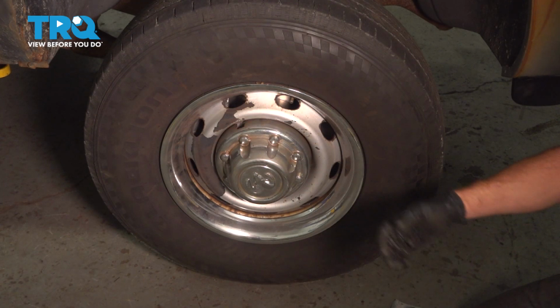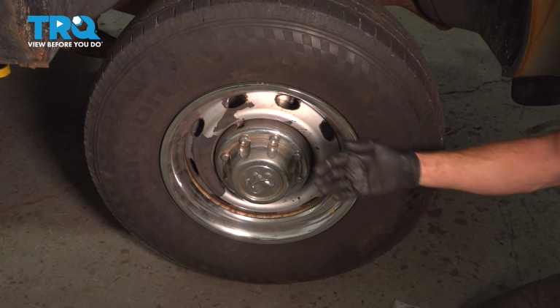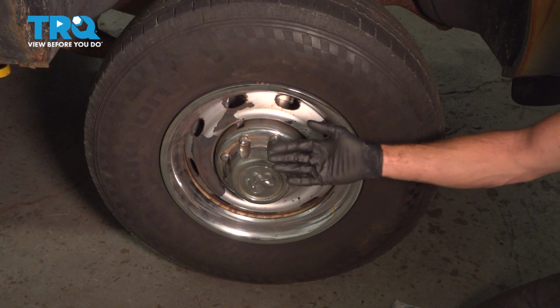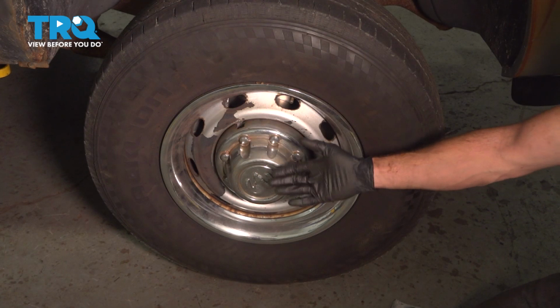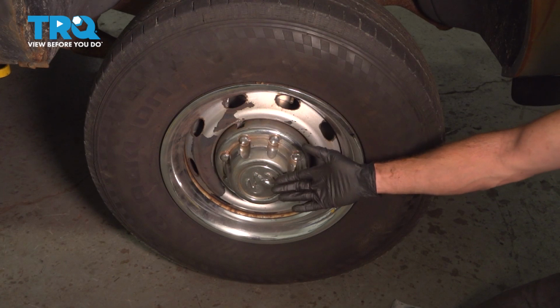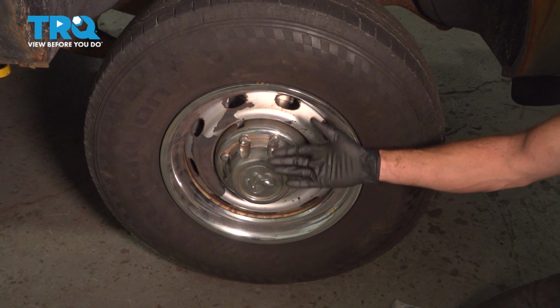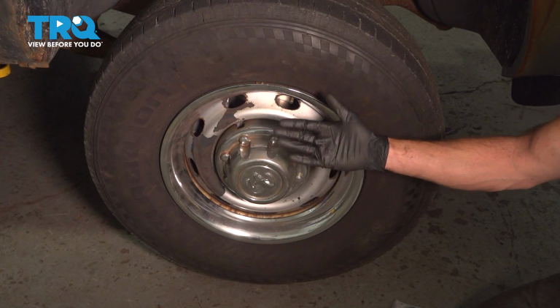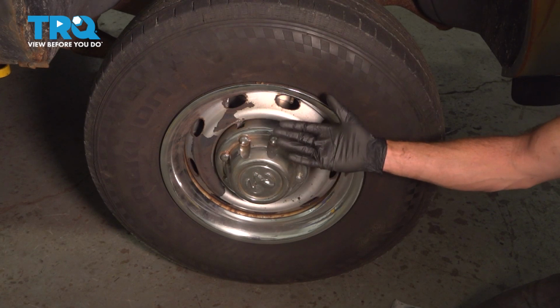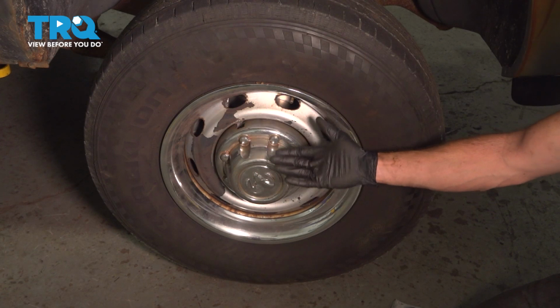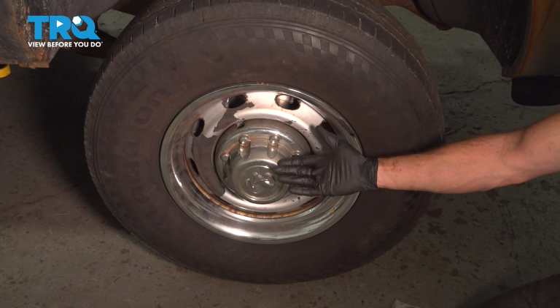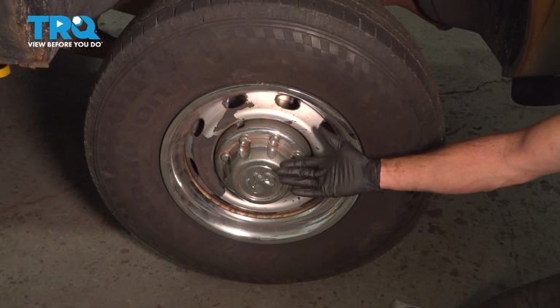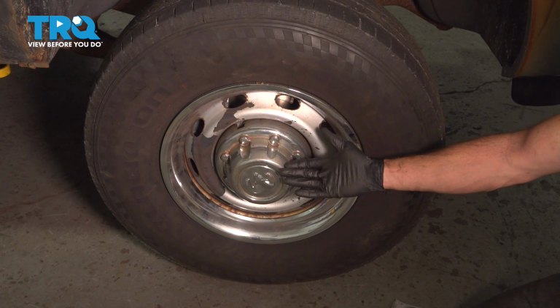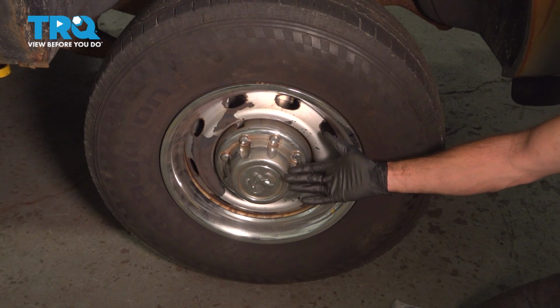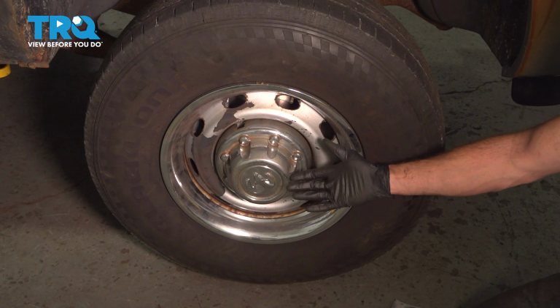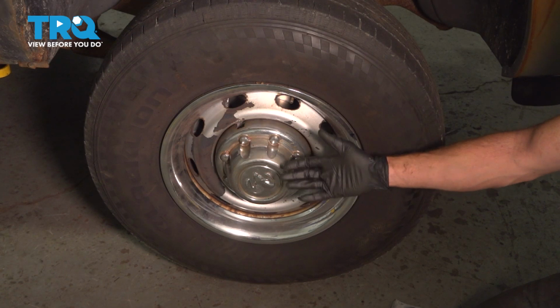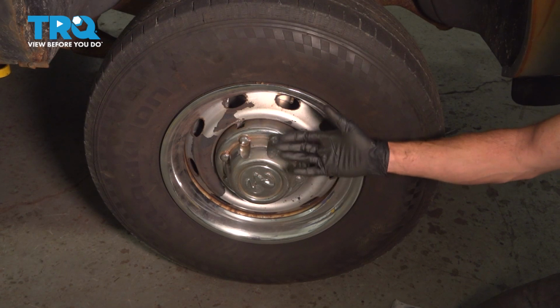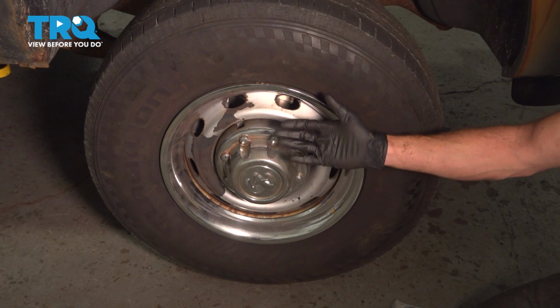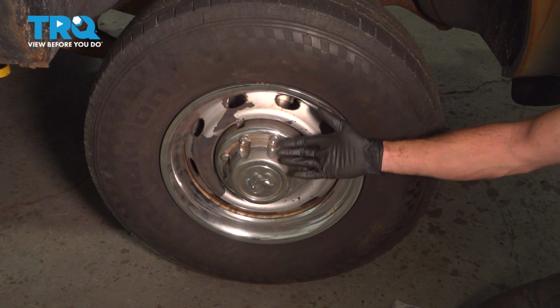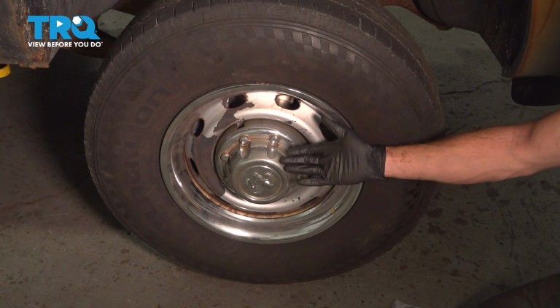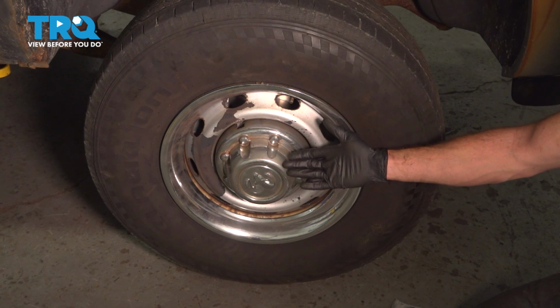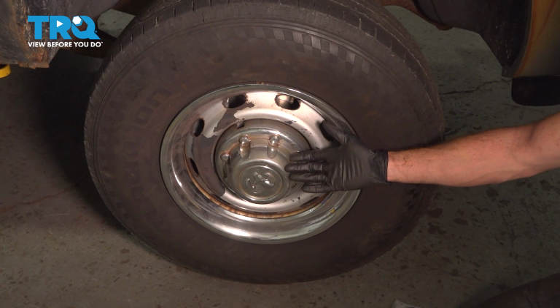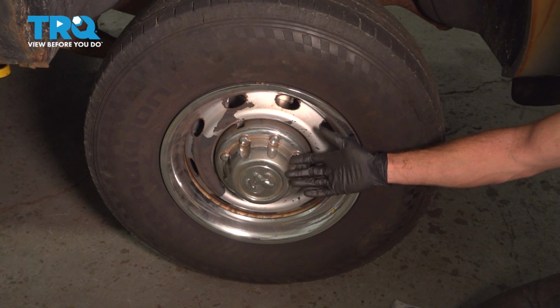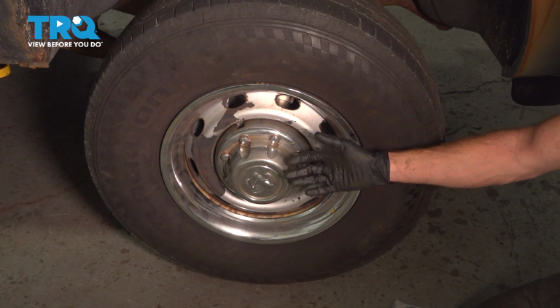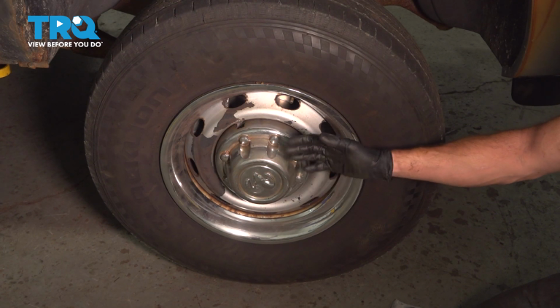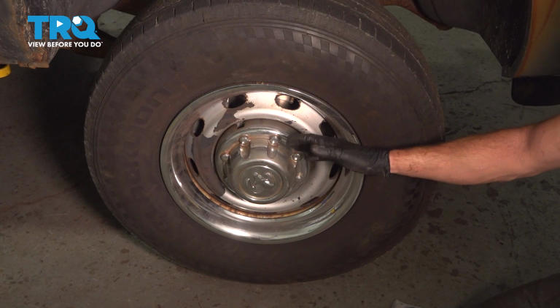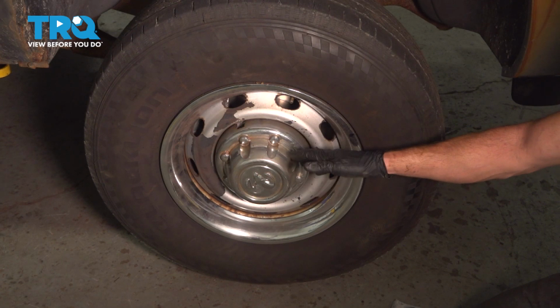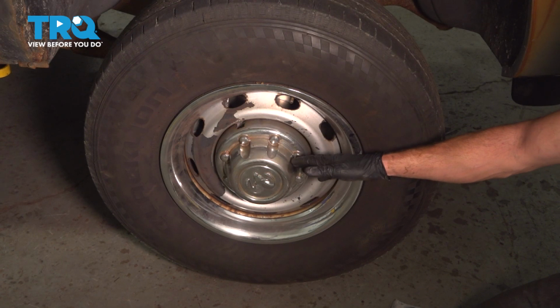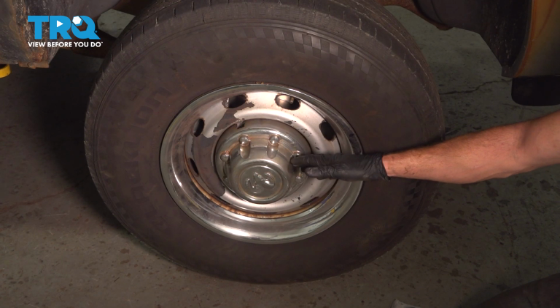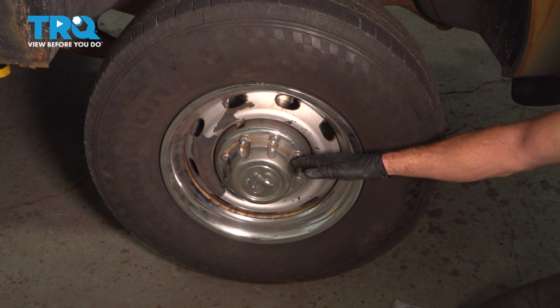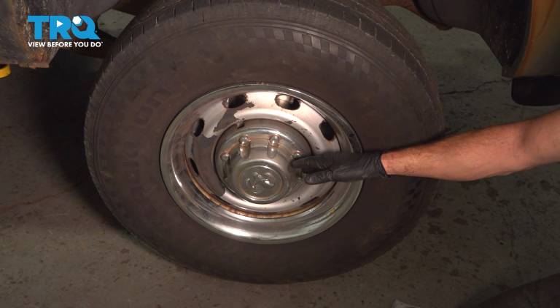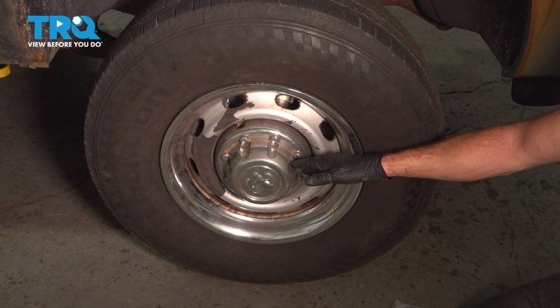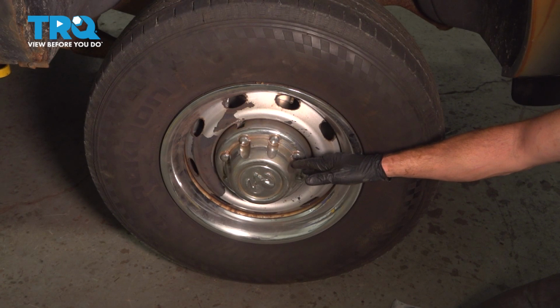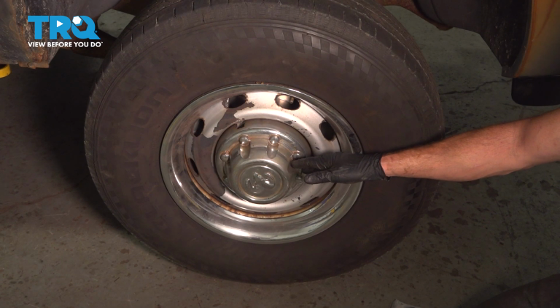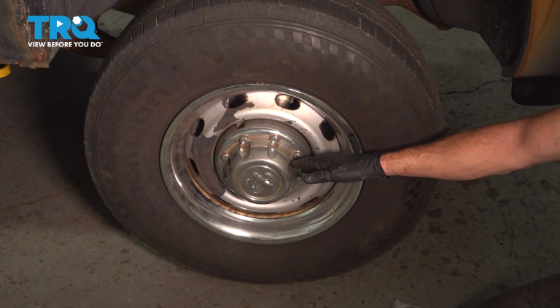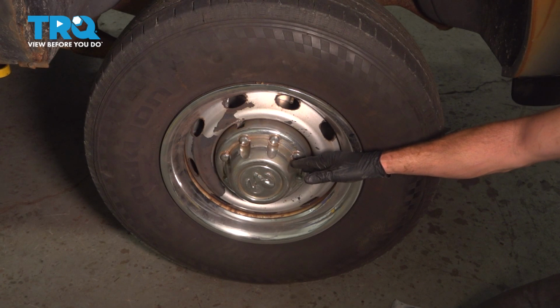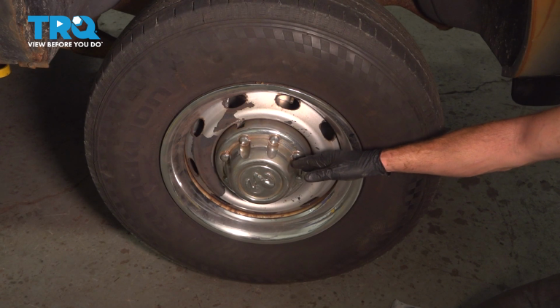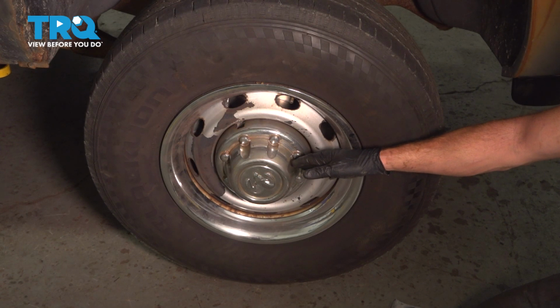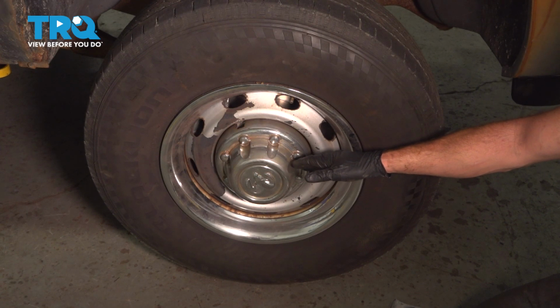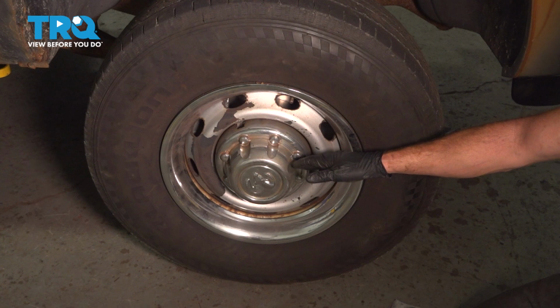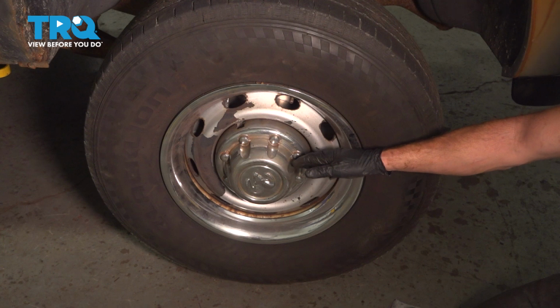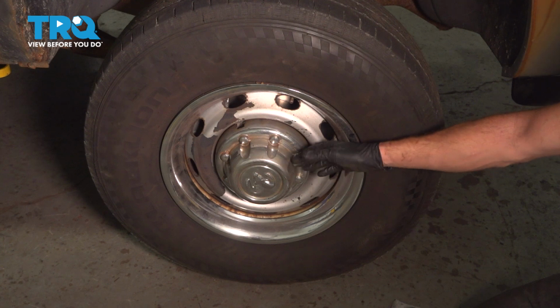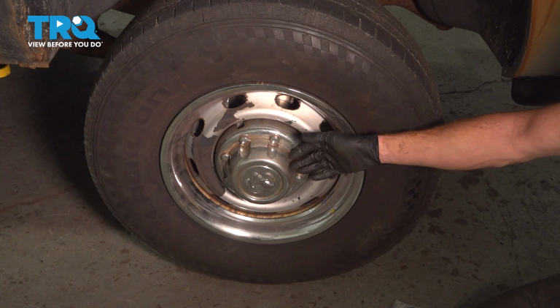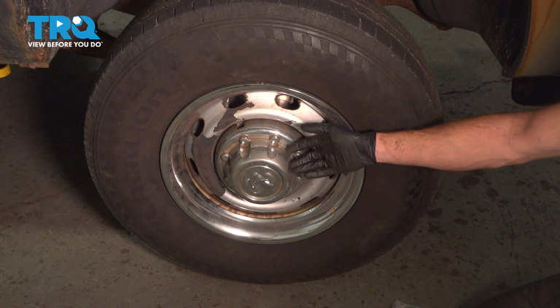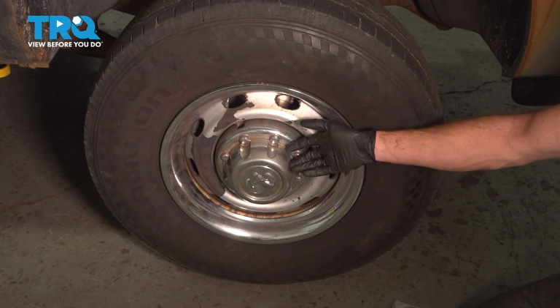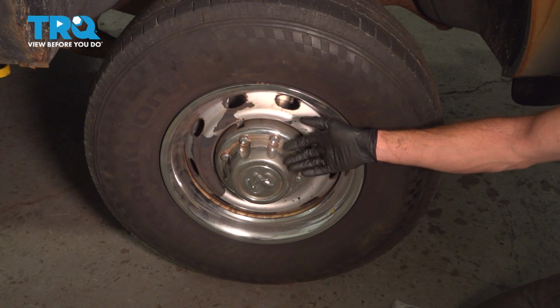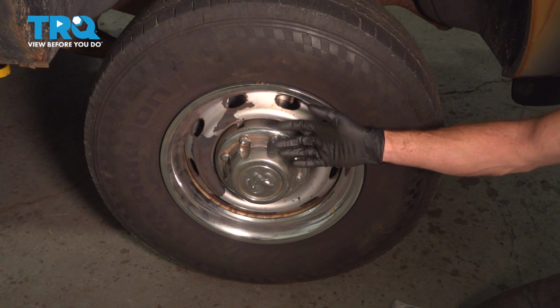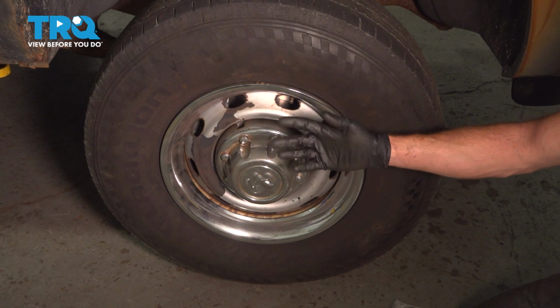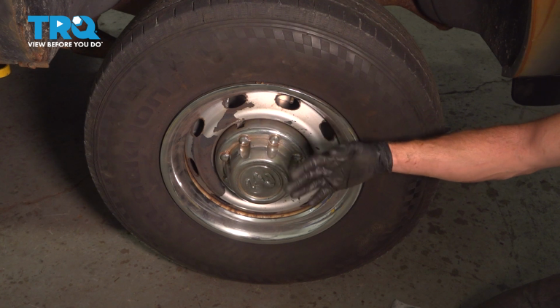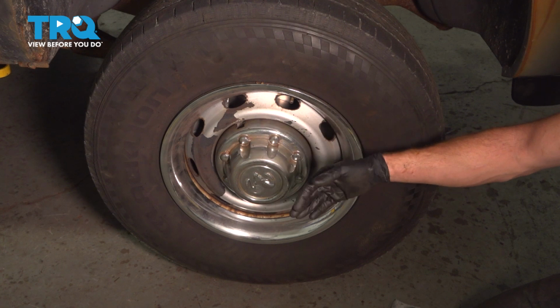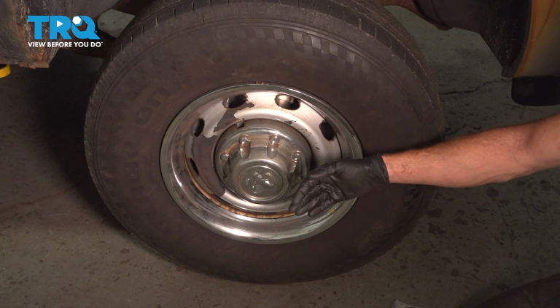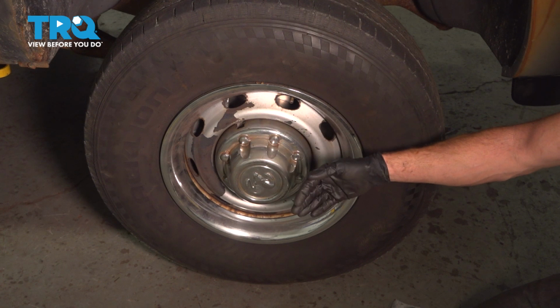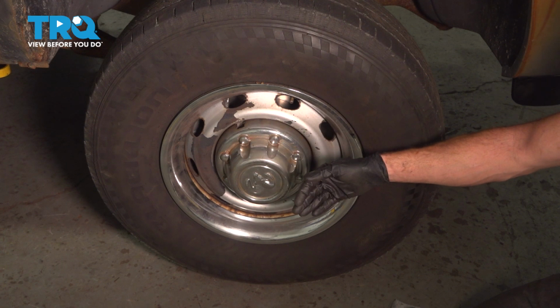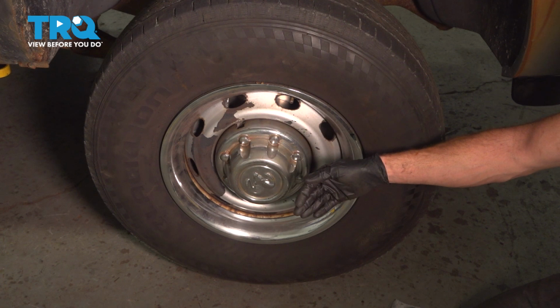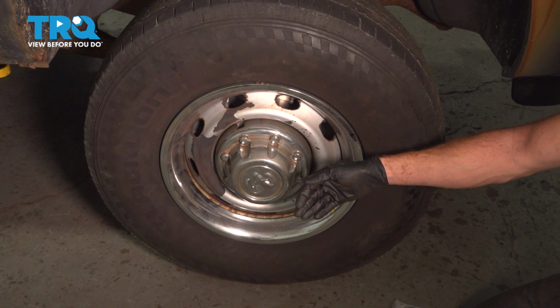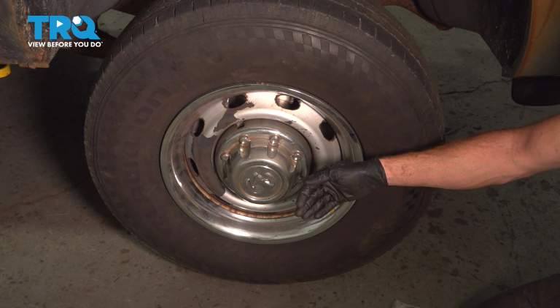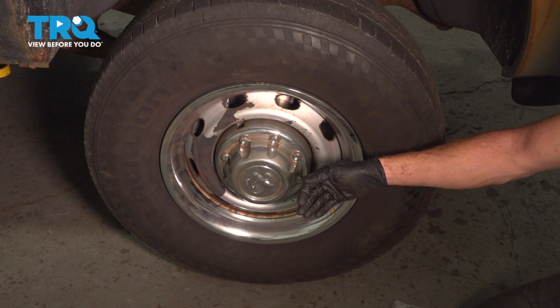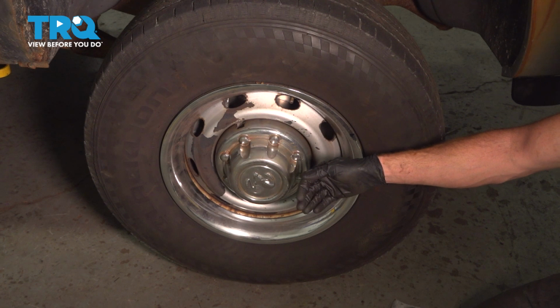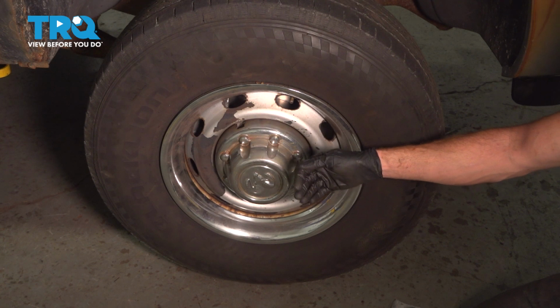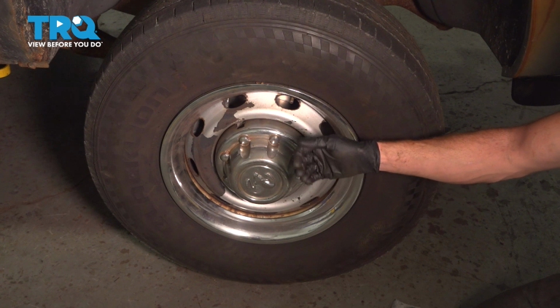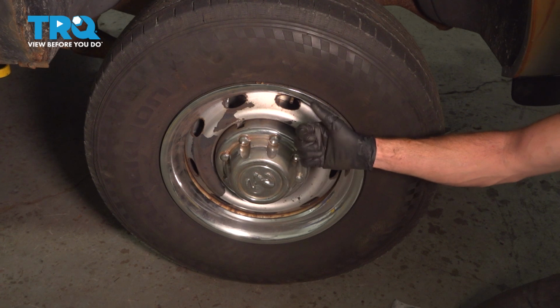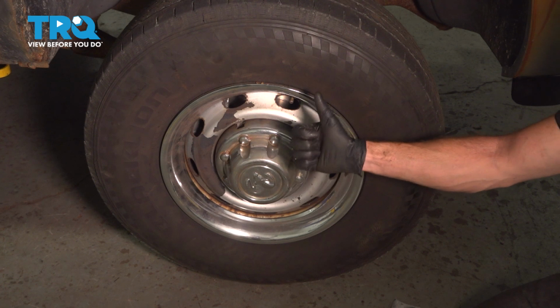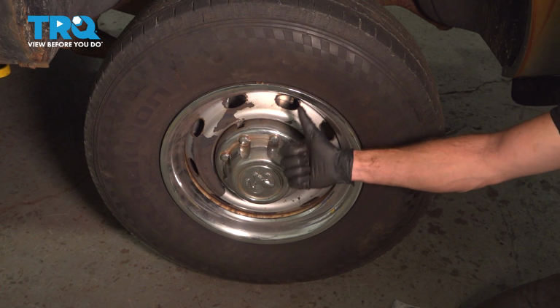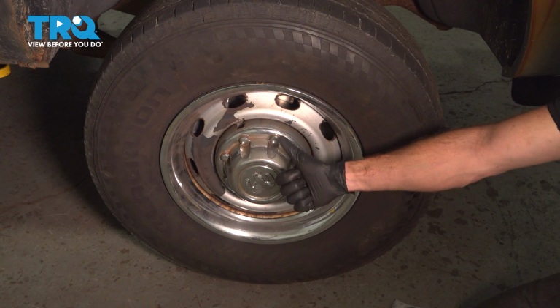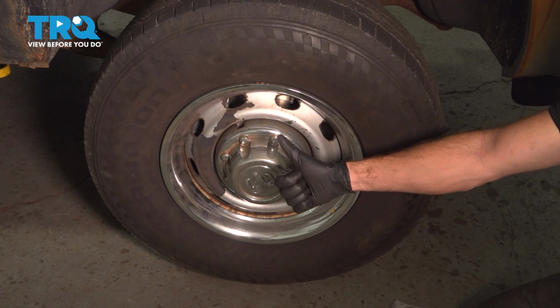We showed you how to install your right side outer drag link. At this point, you want to get yourself safely down to your local alignment shop.